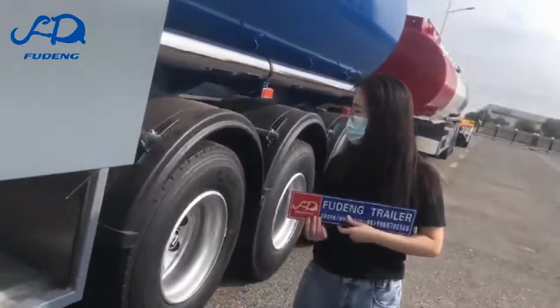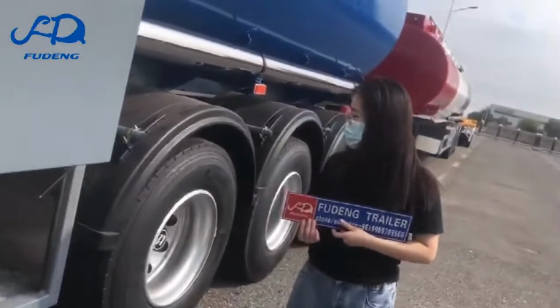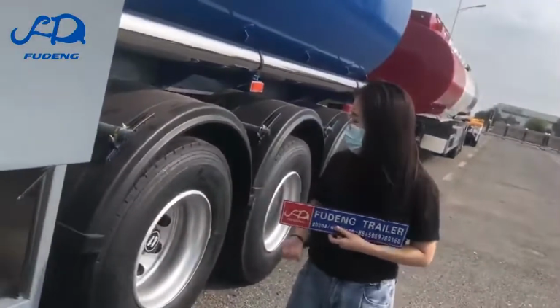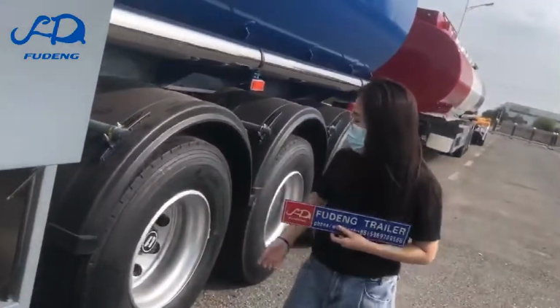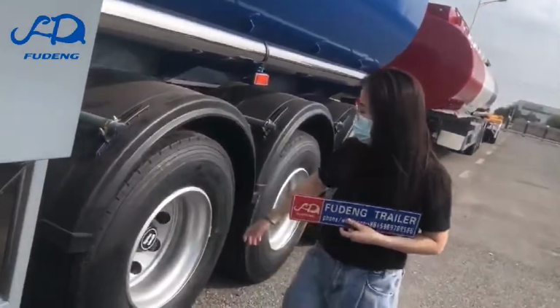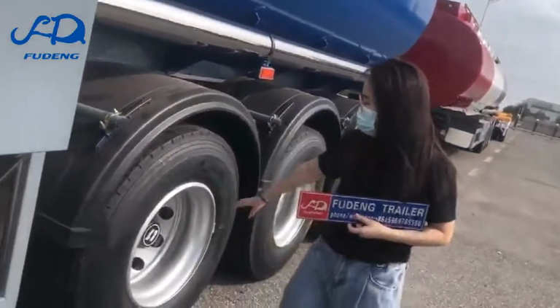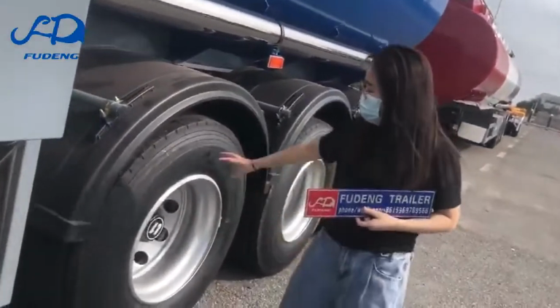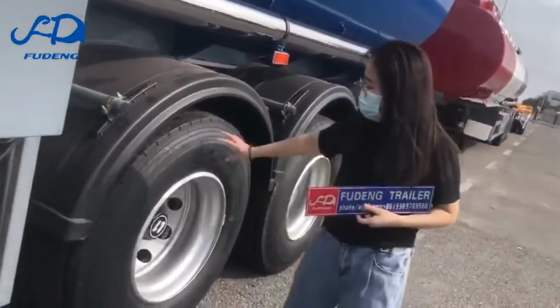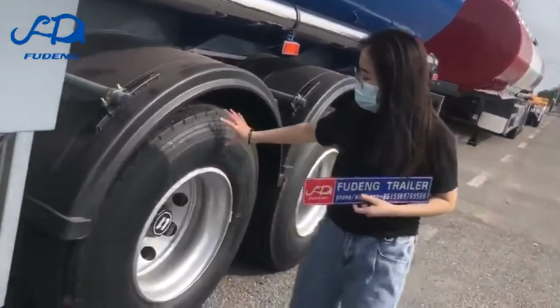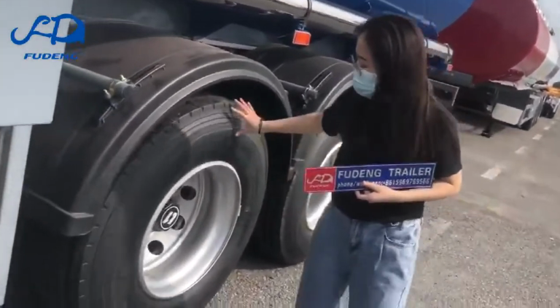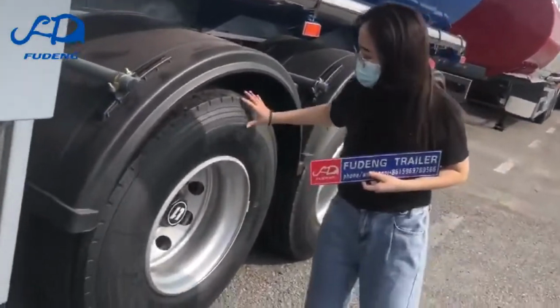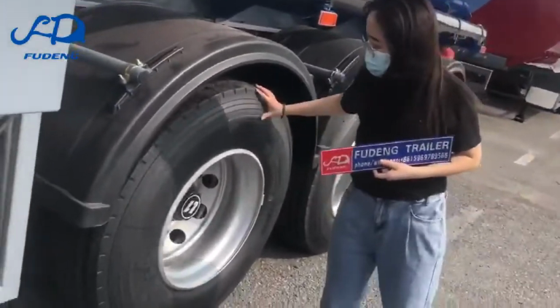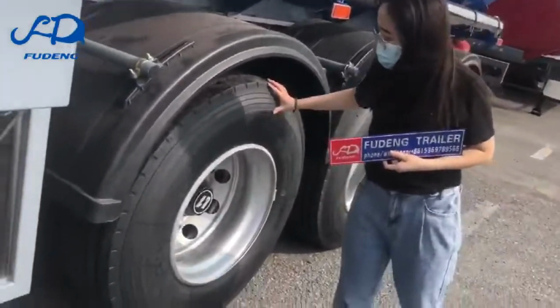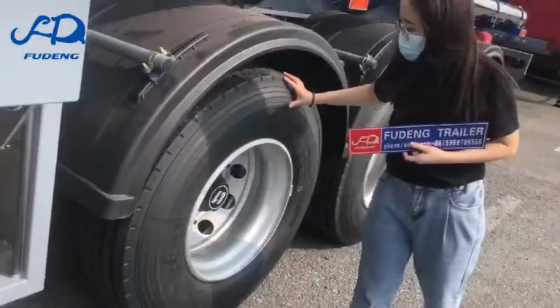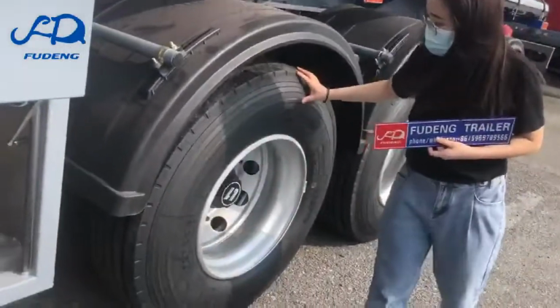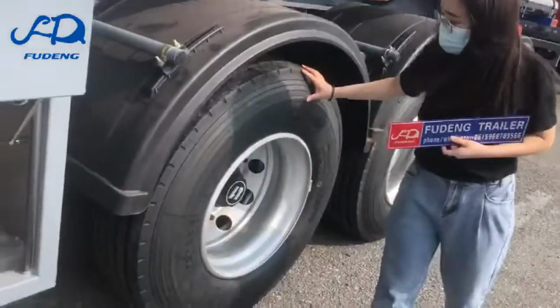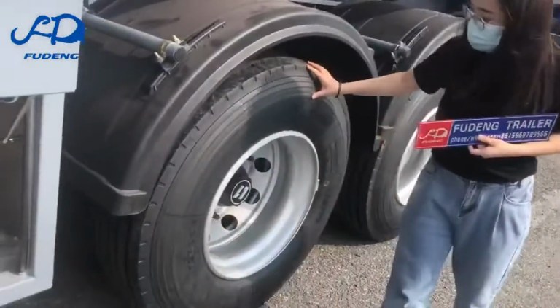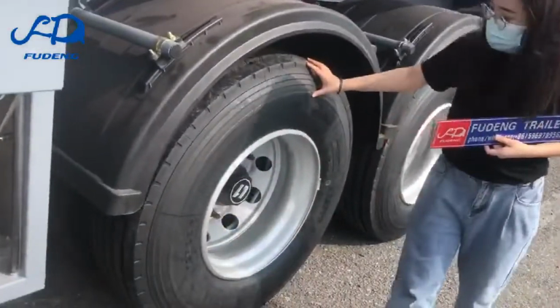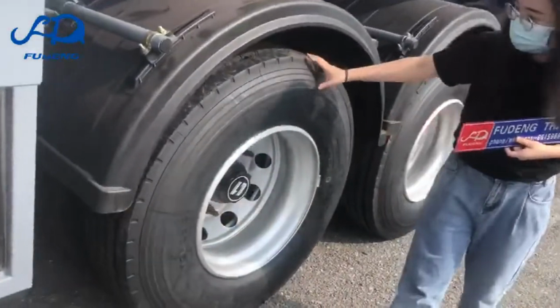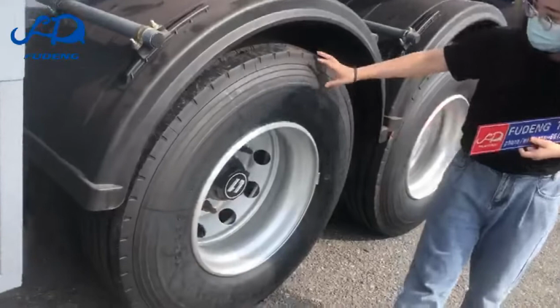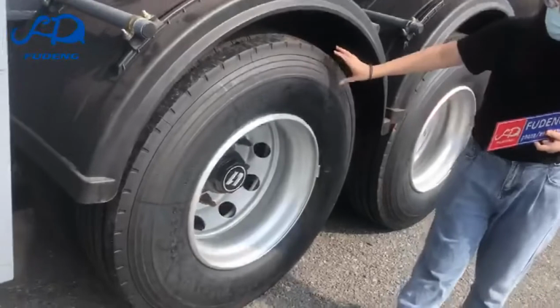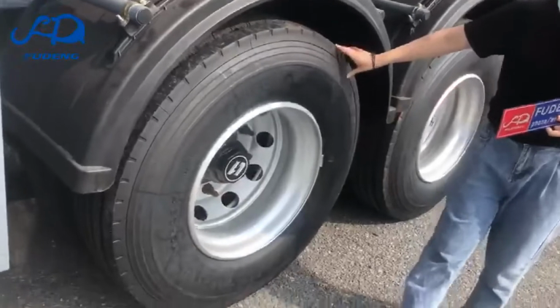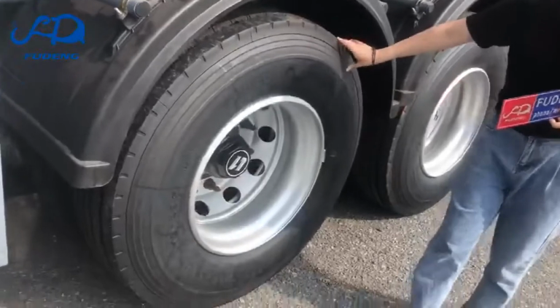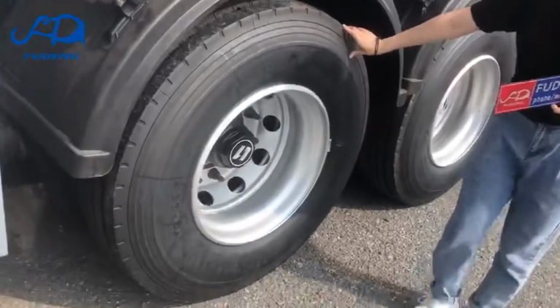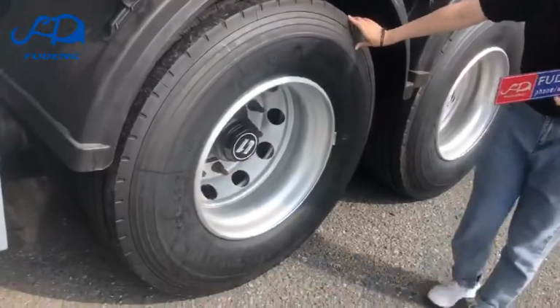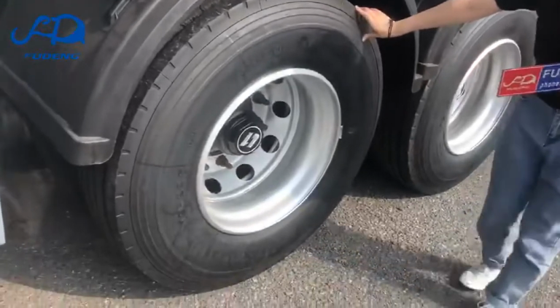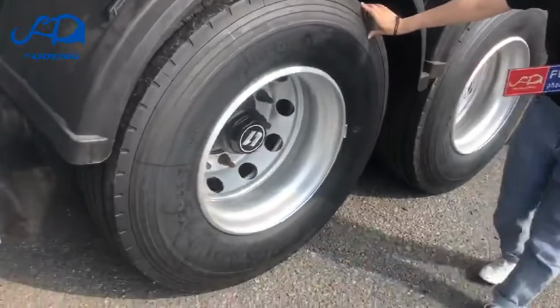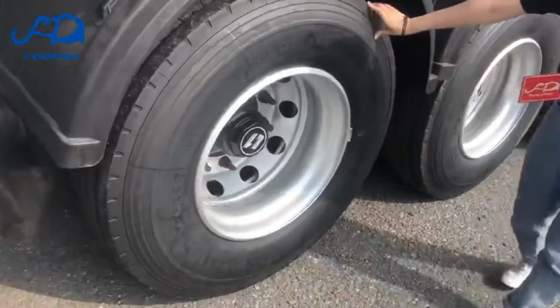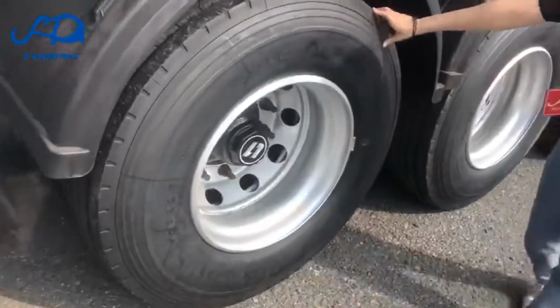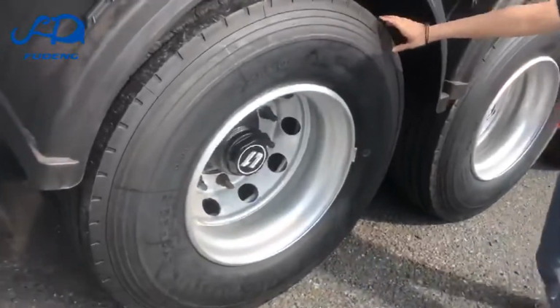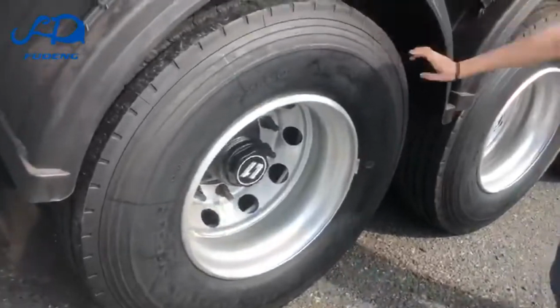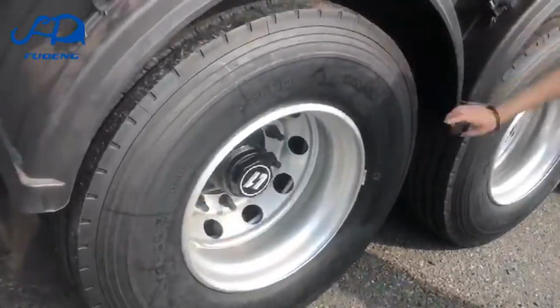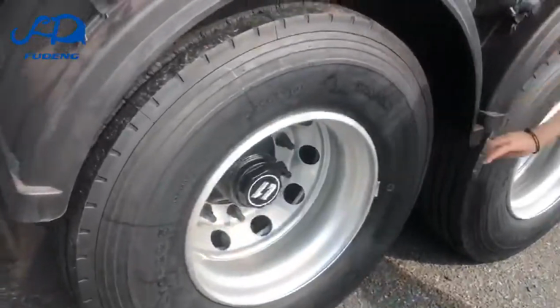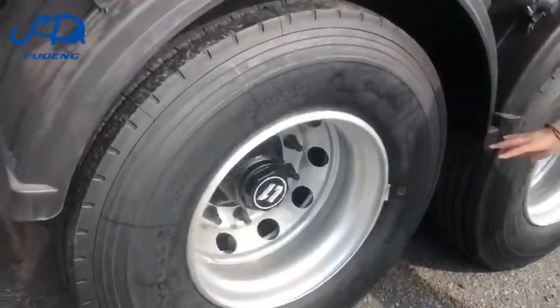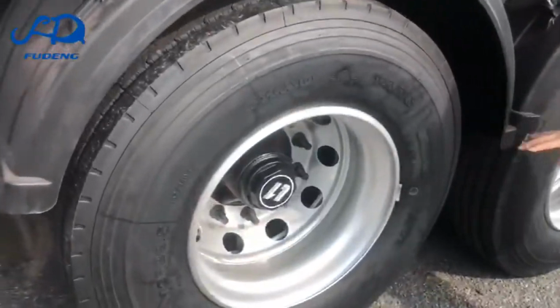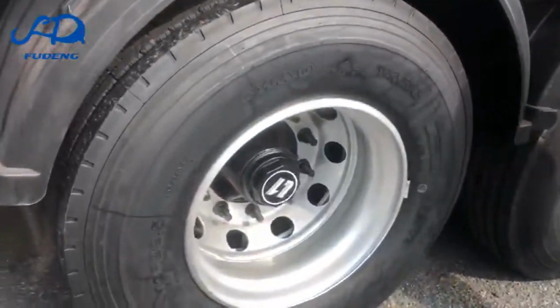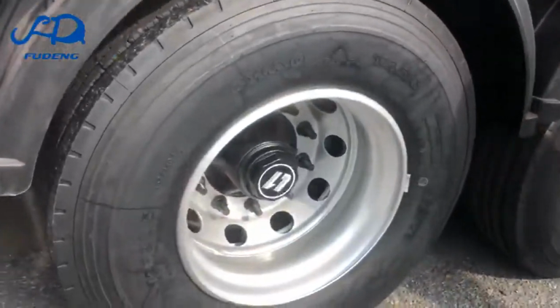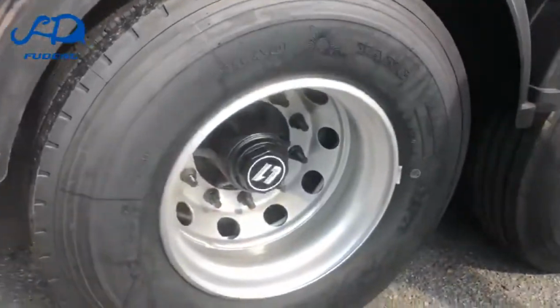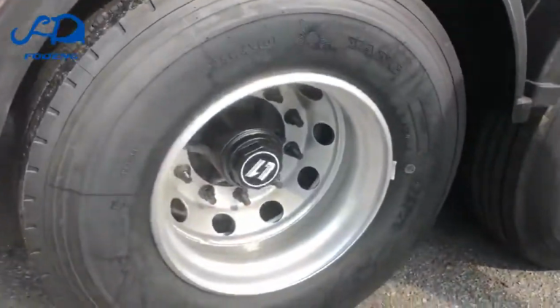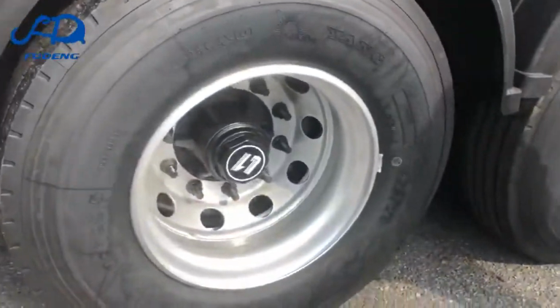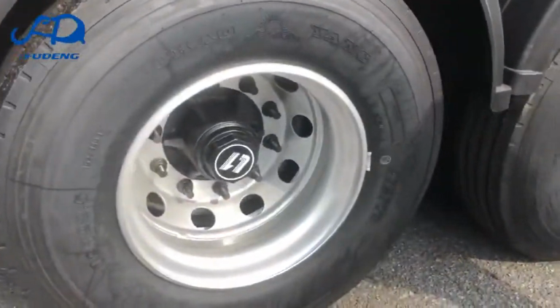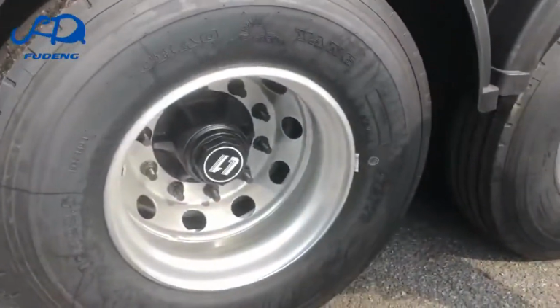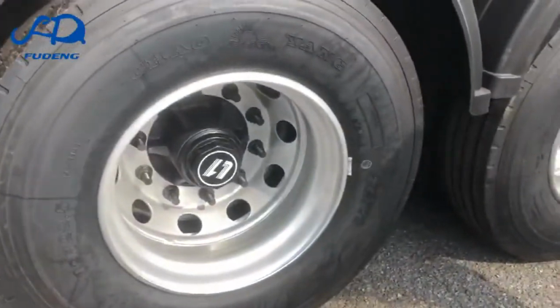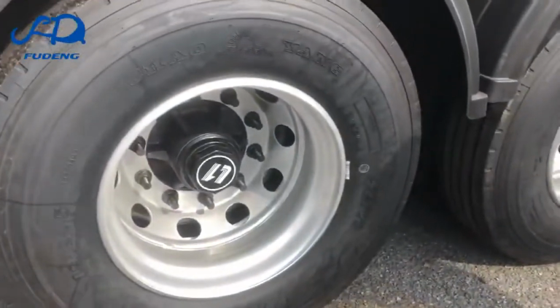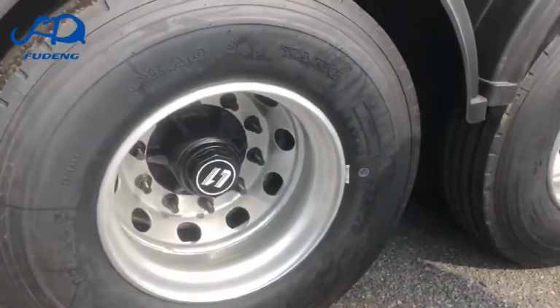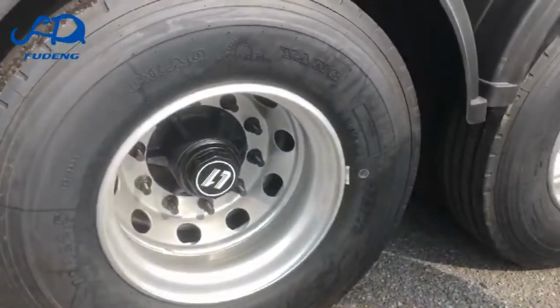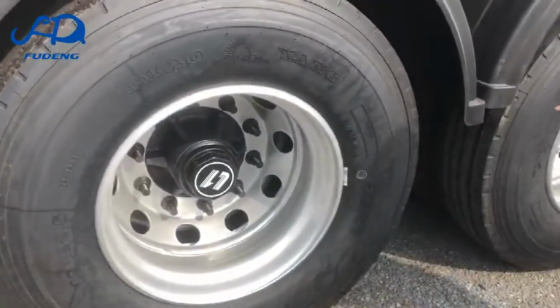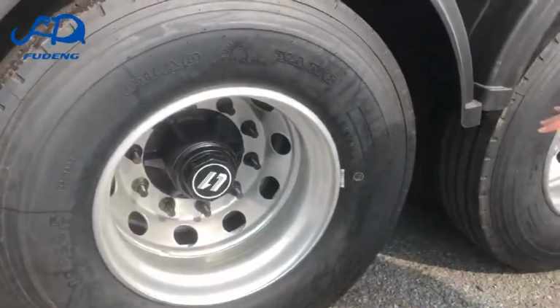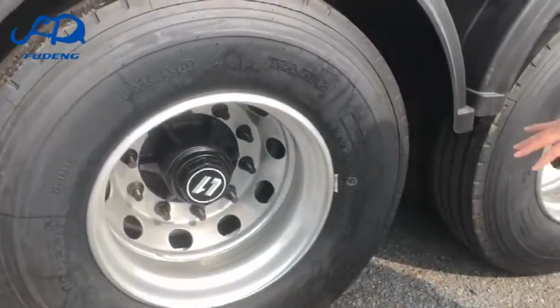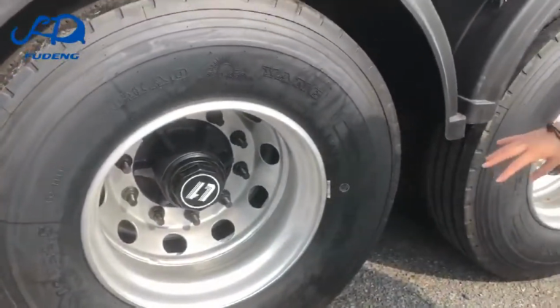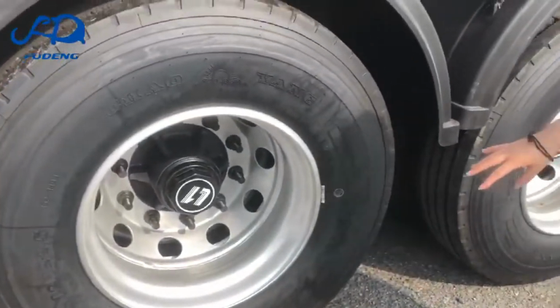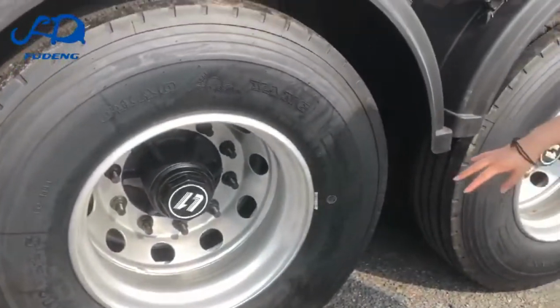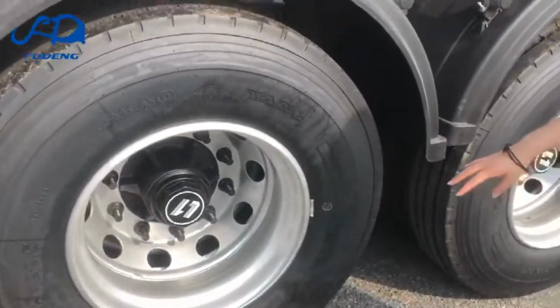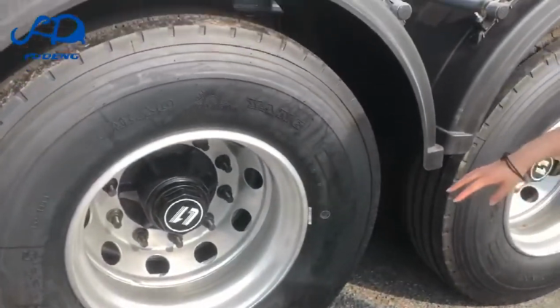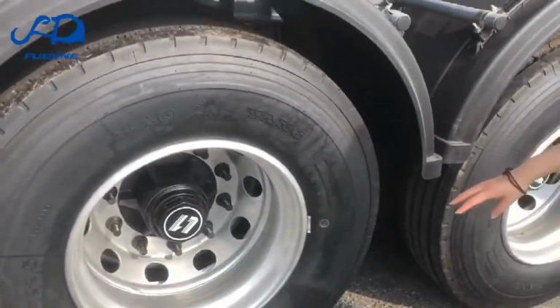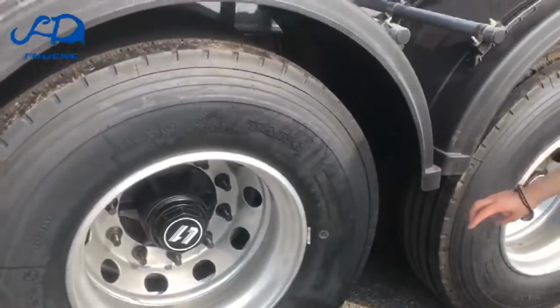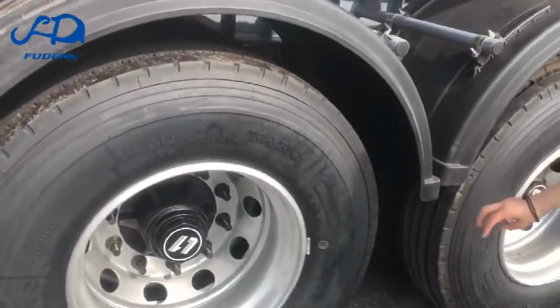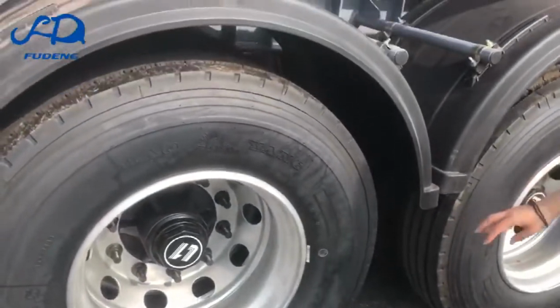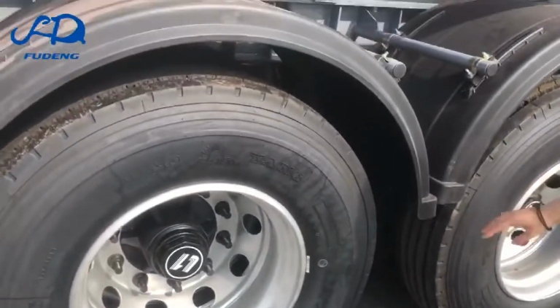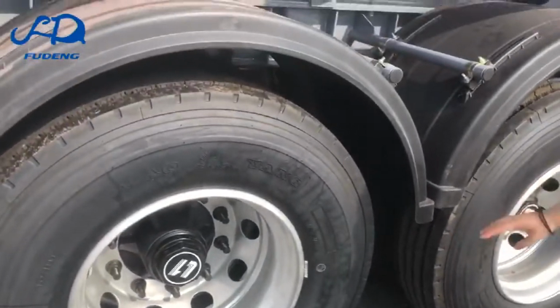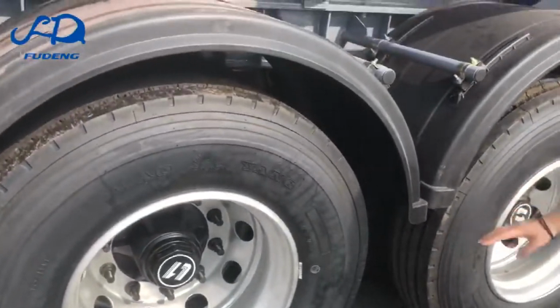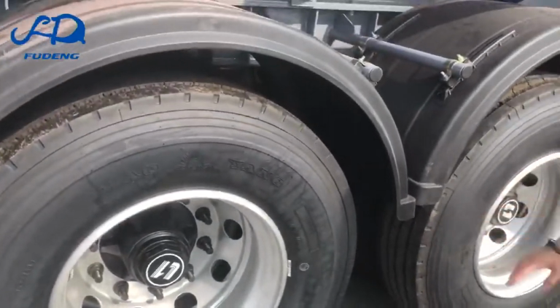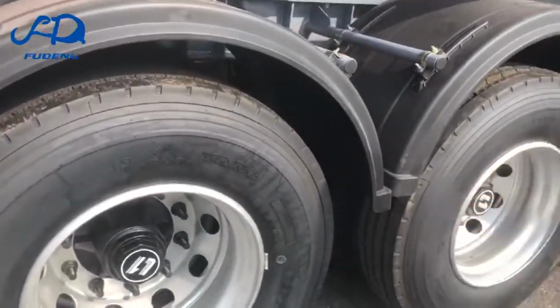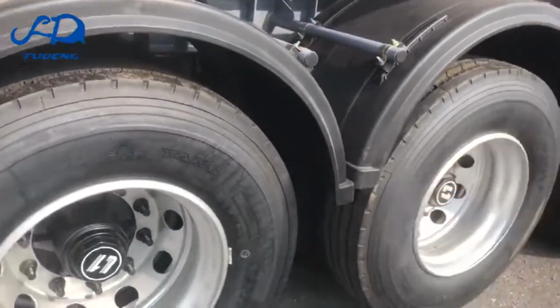About tires, we have single-tail or double-tail. The suspension, we have L1, BPW, or Fuwa brand.